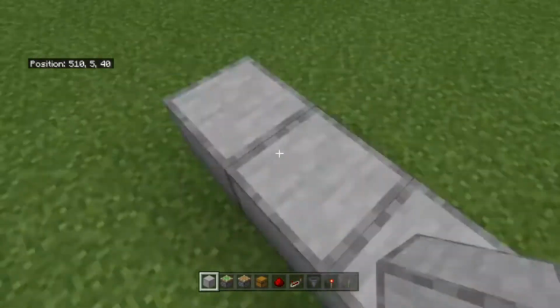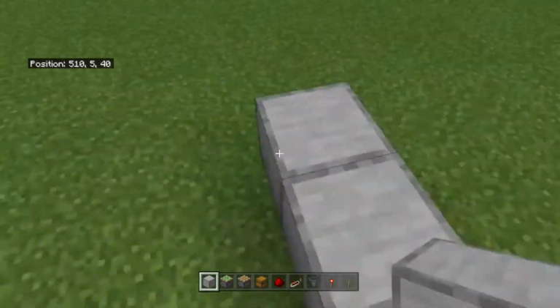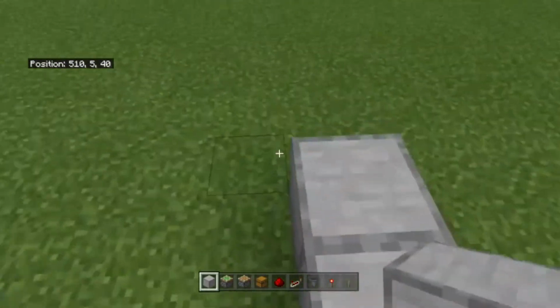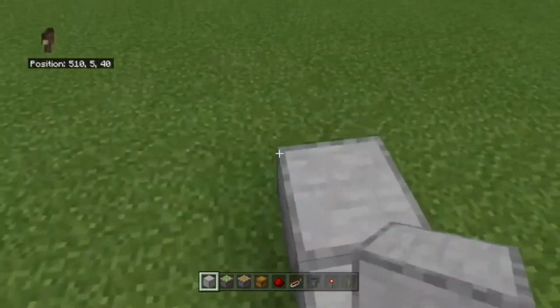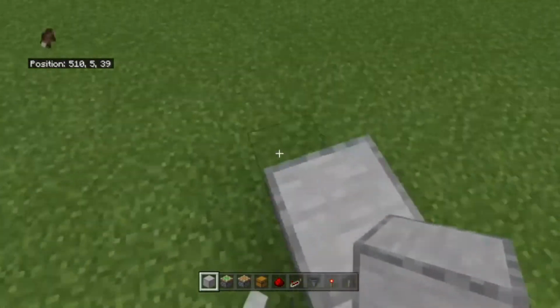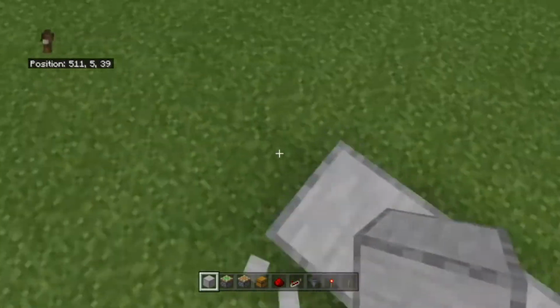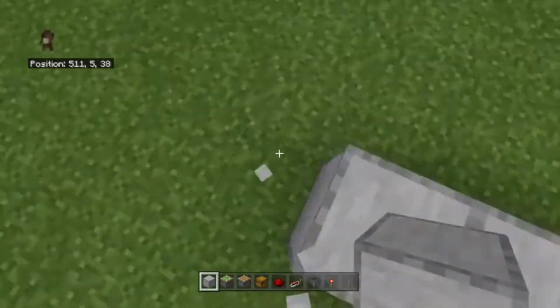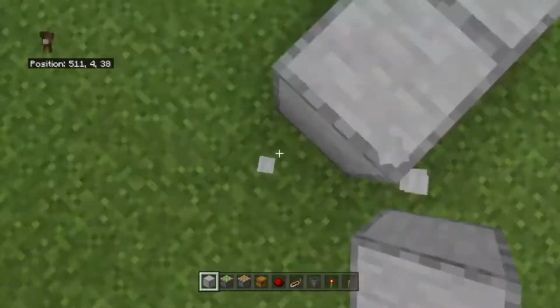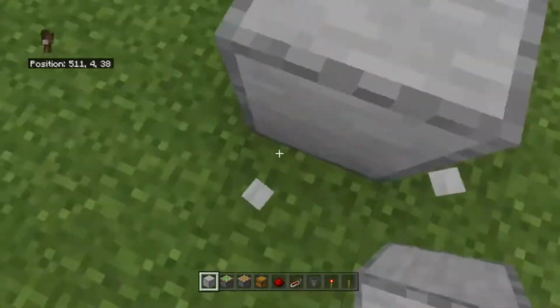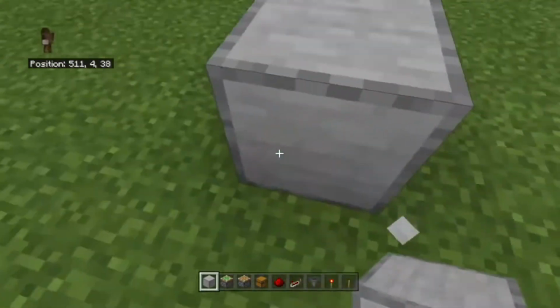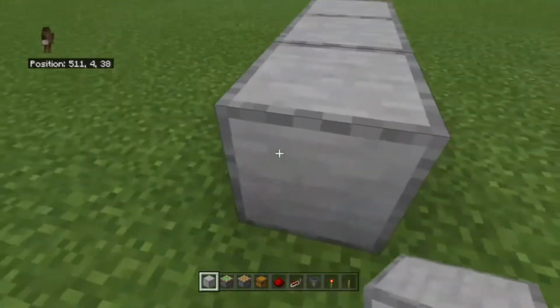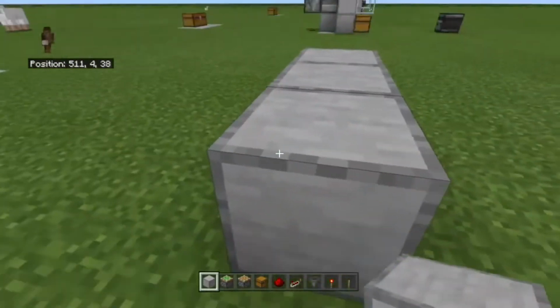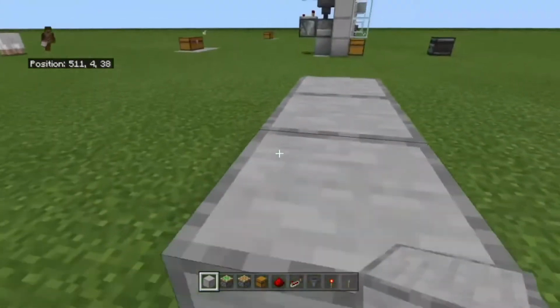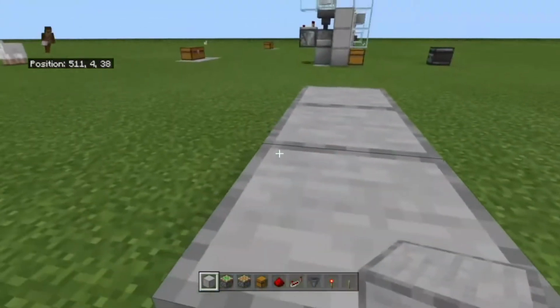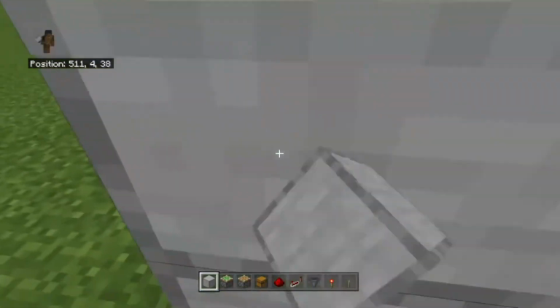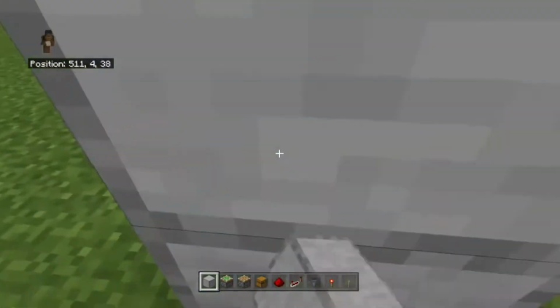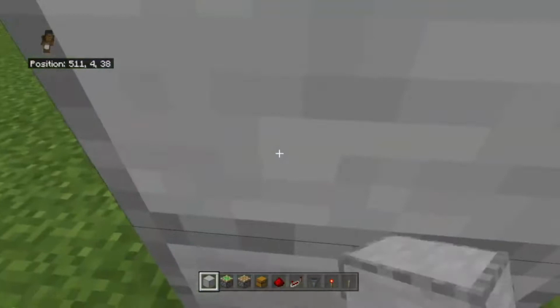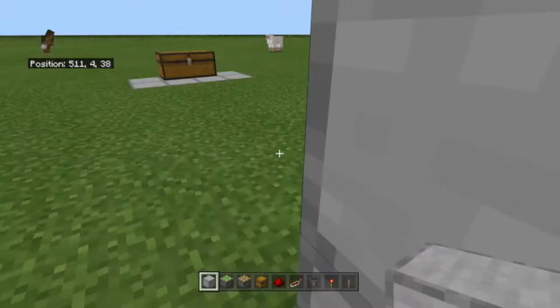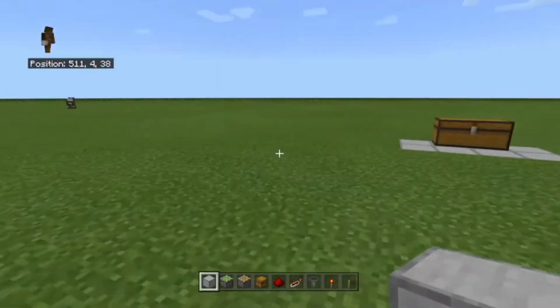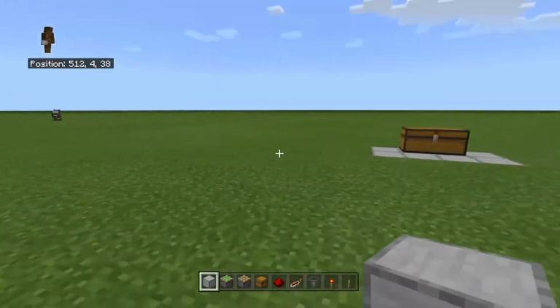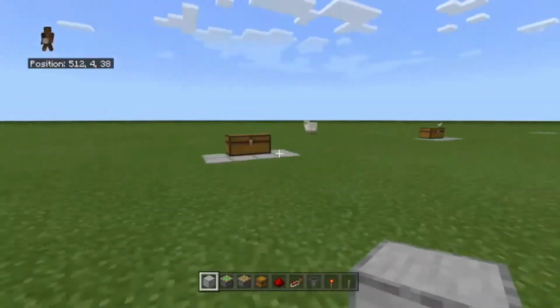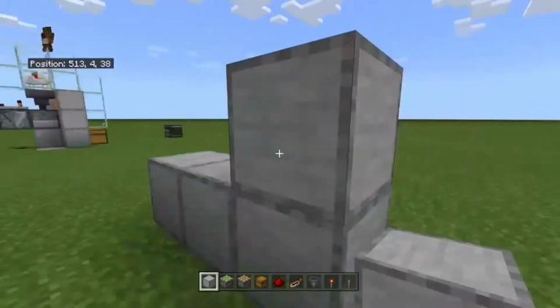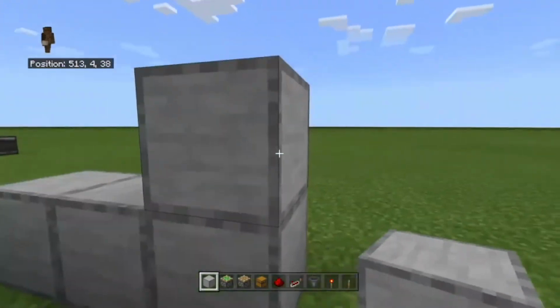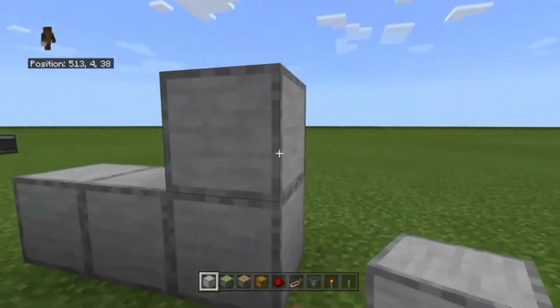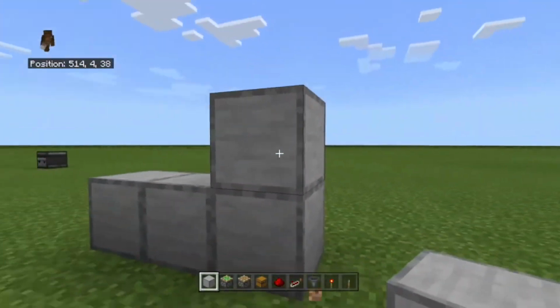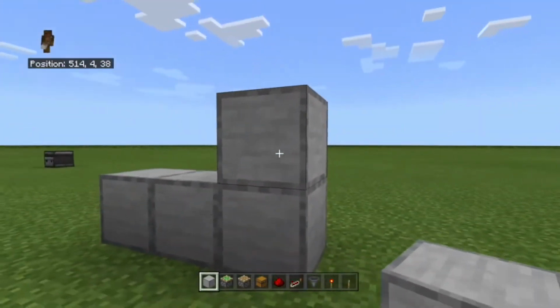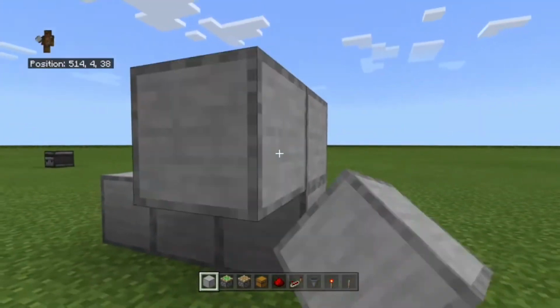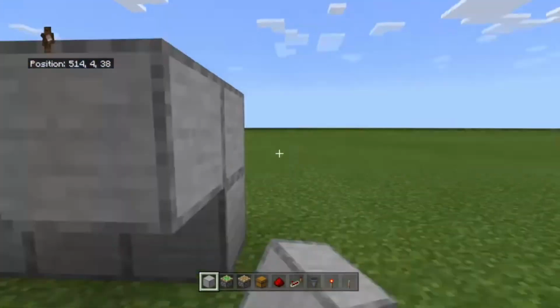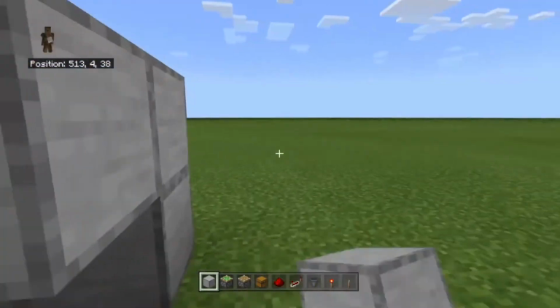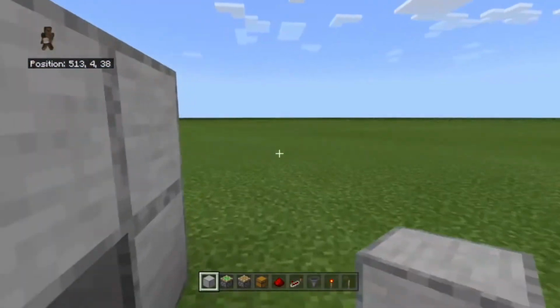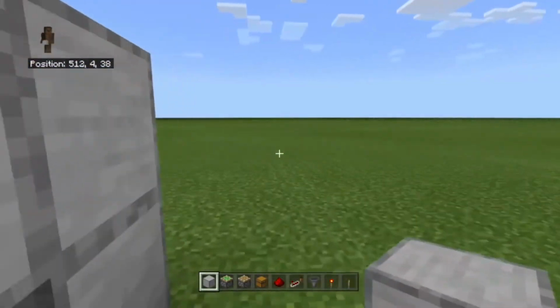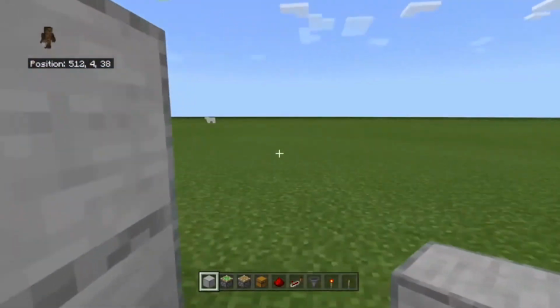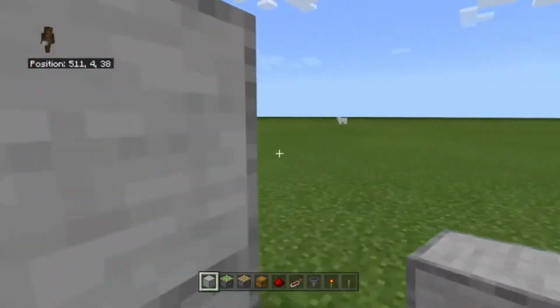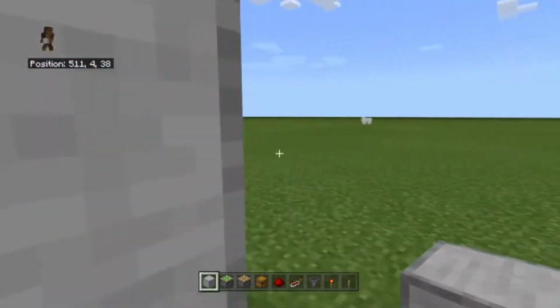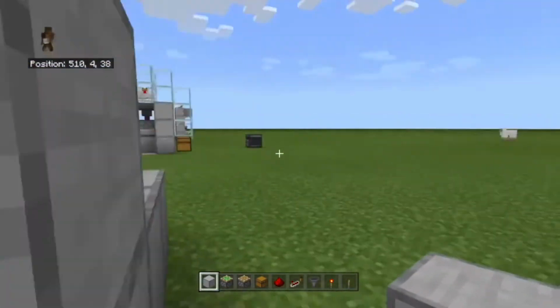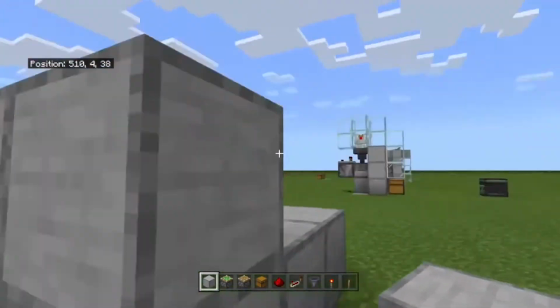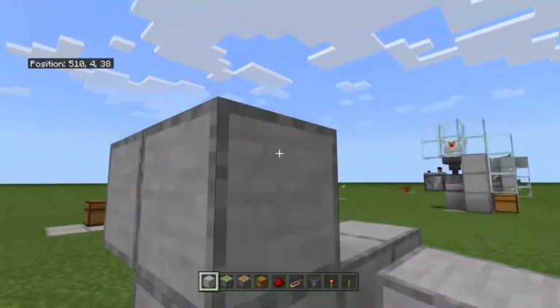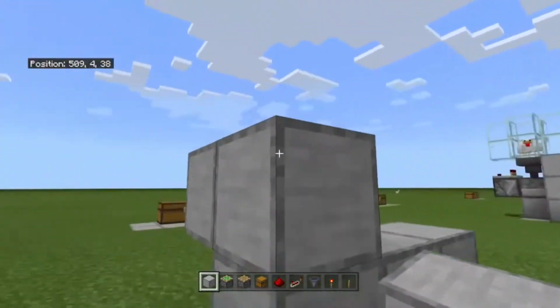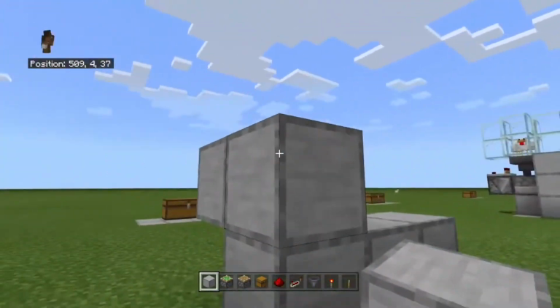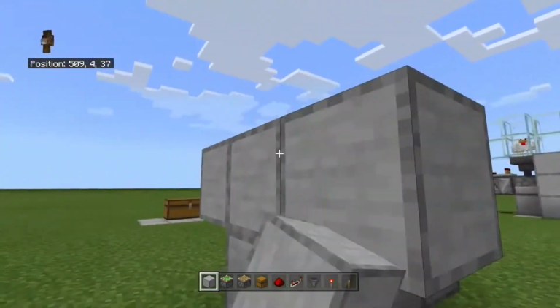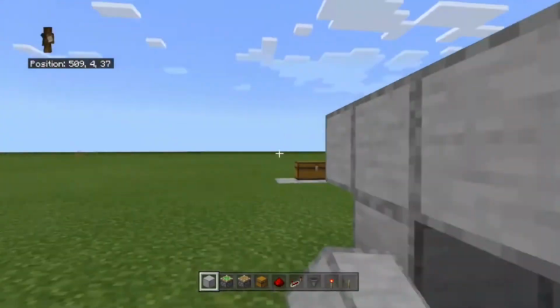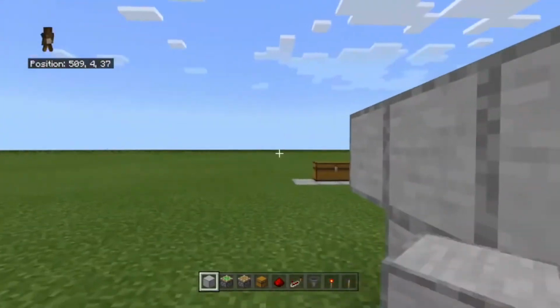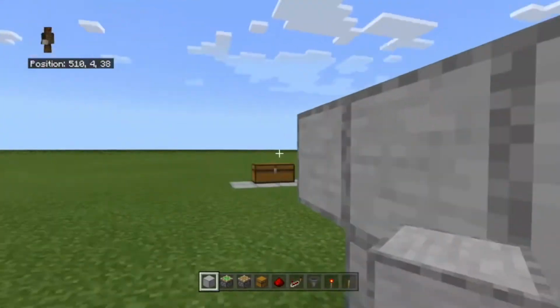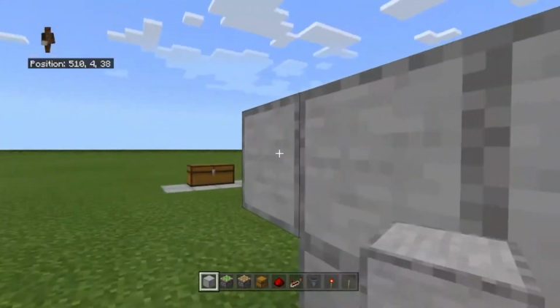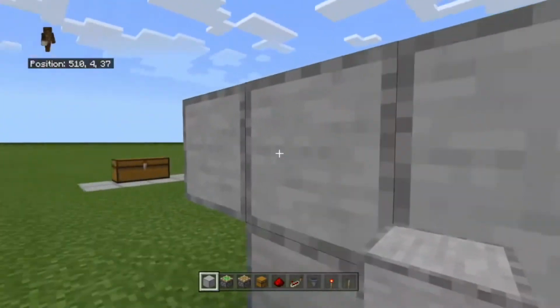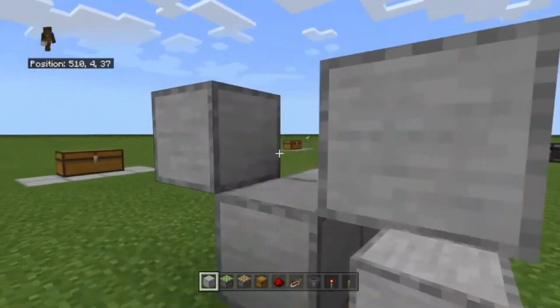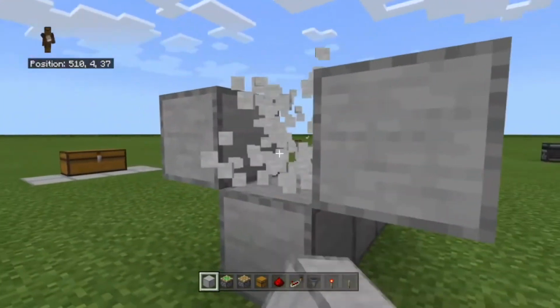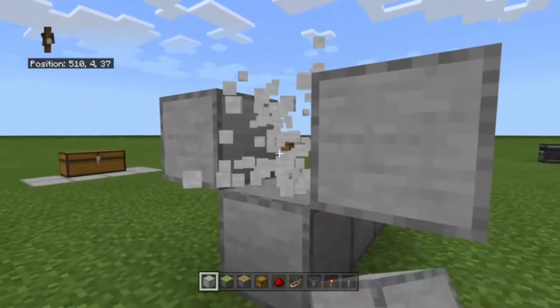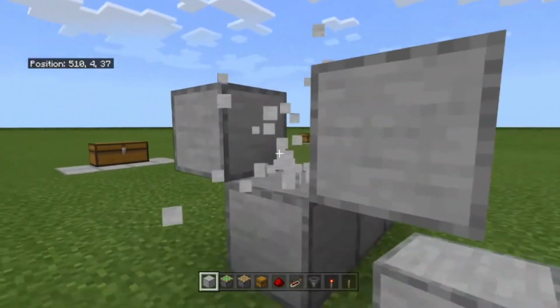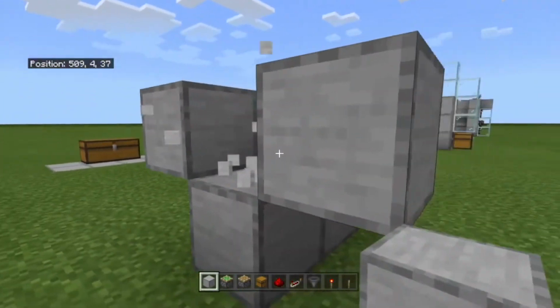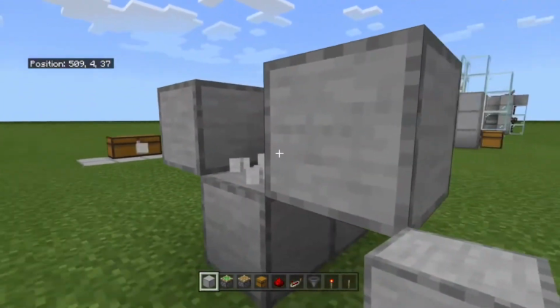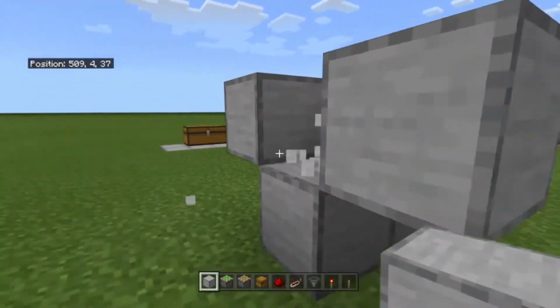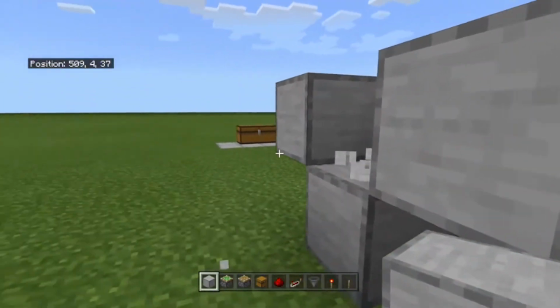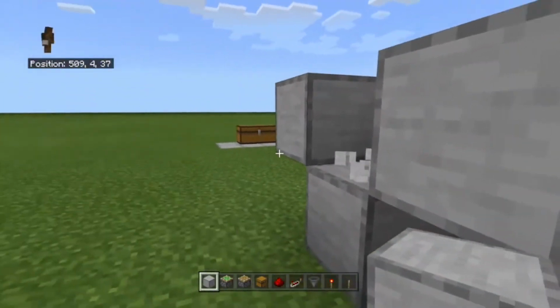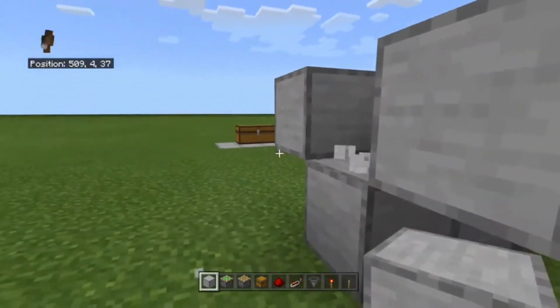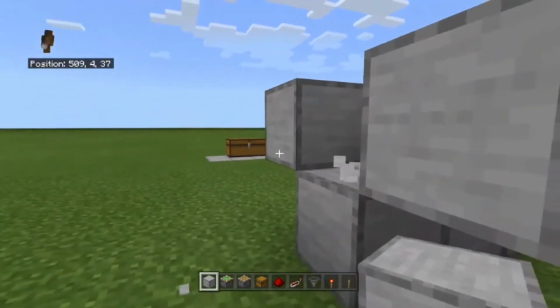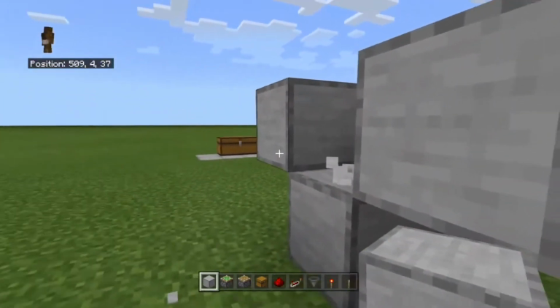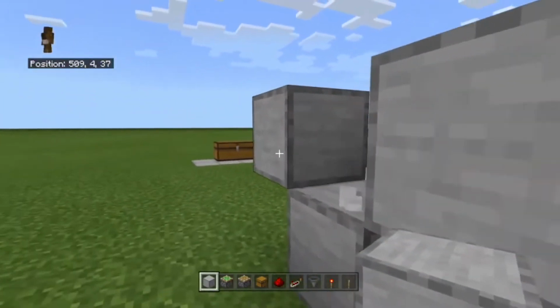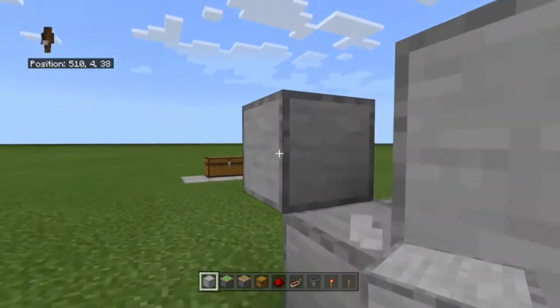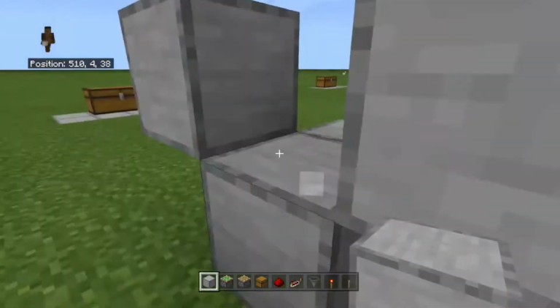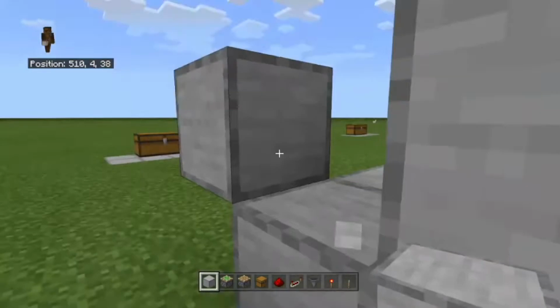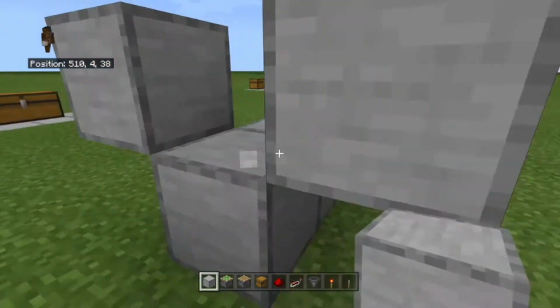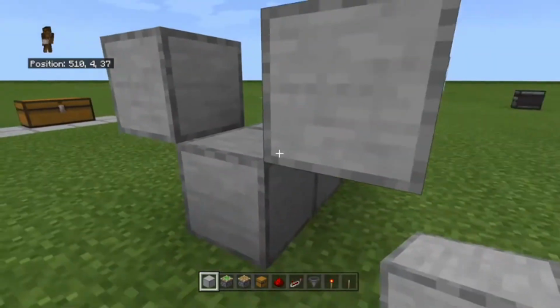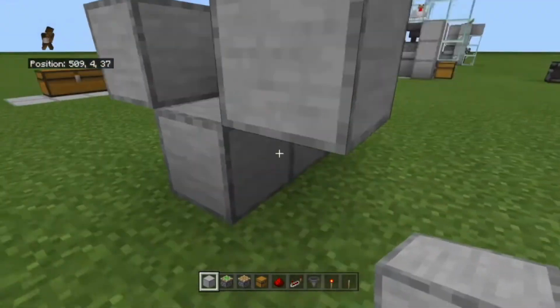First up, you're going to need to place your building blocks like this. Then on the sides, you're going to need to place your blocks like this. And then remove the middle block.